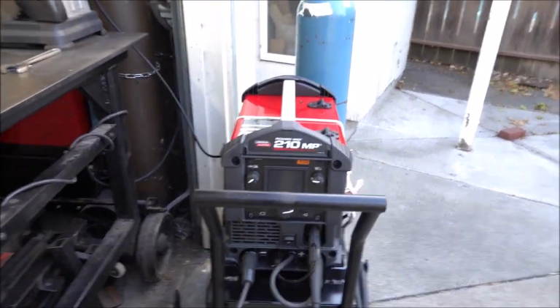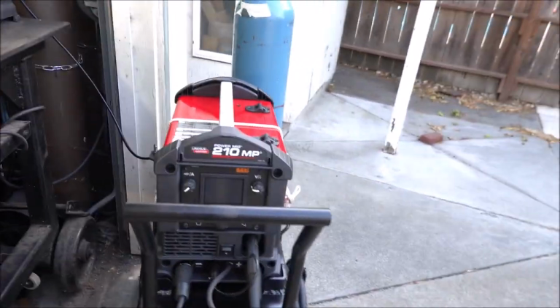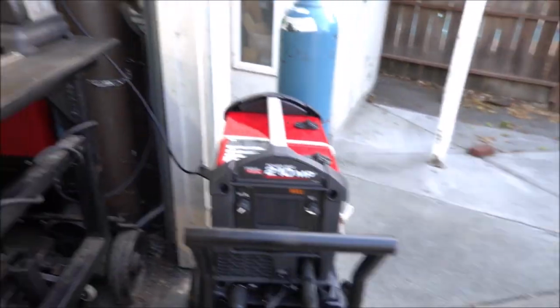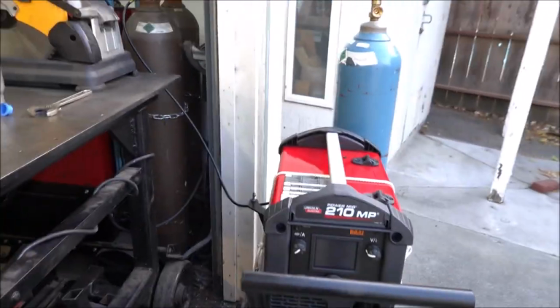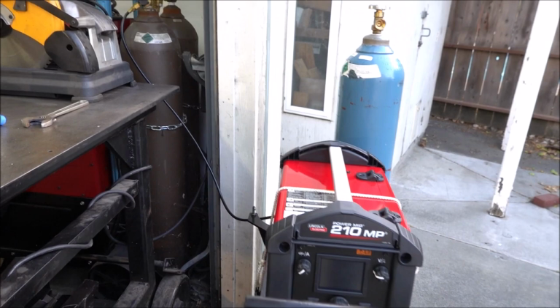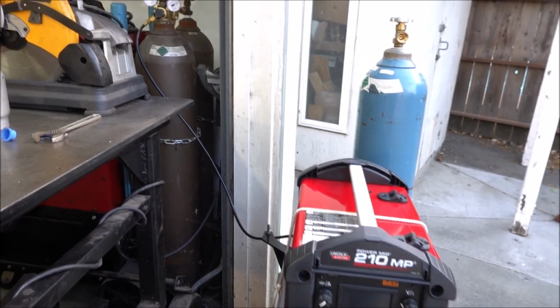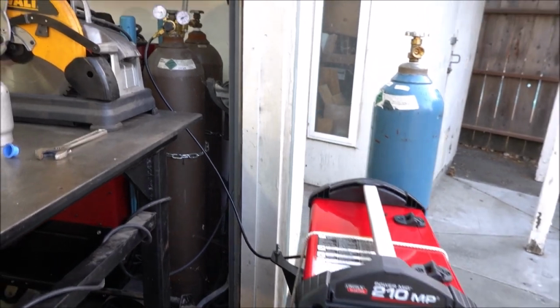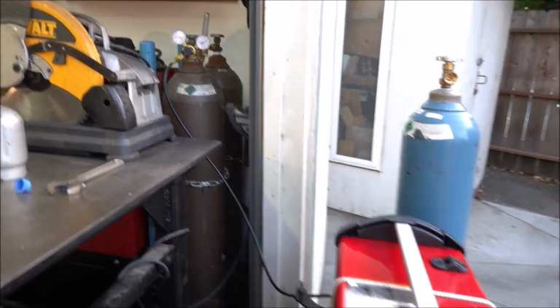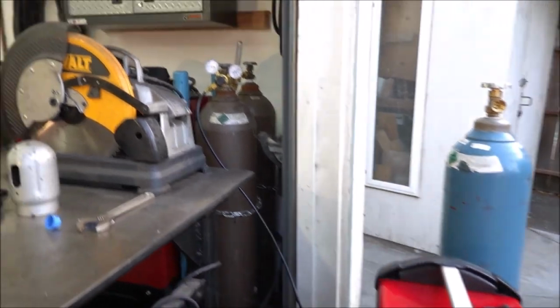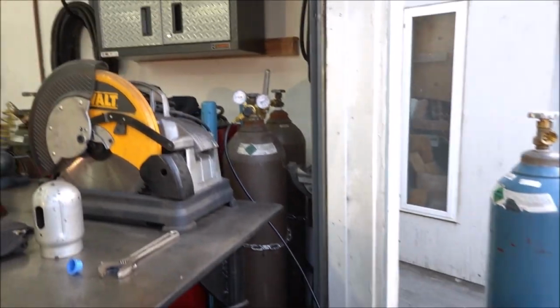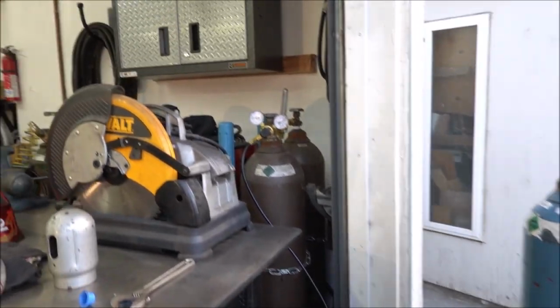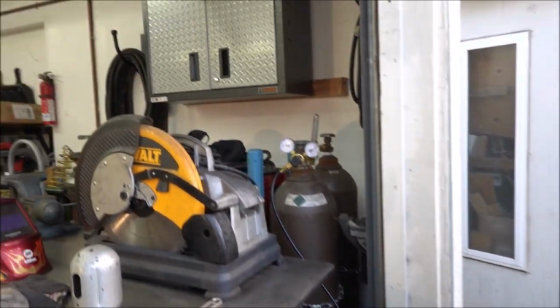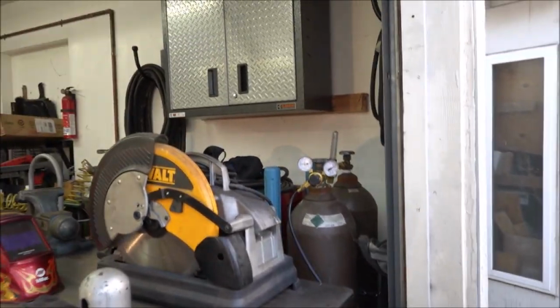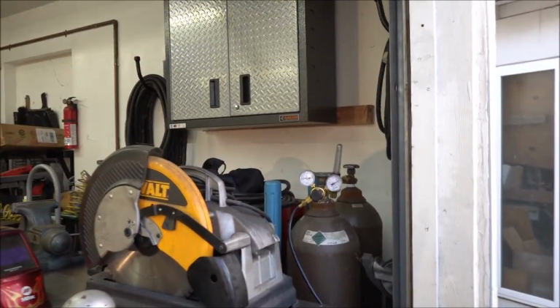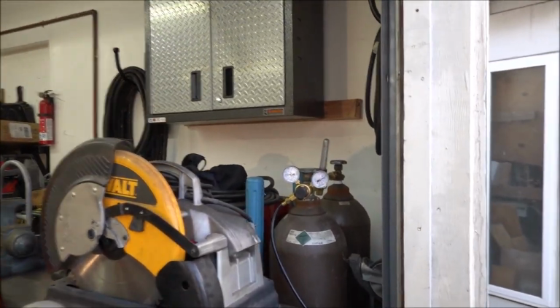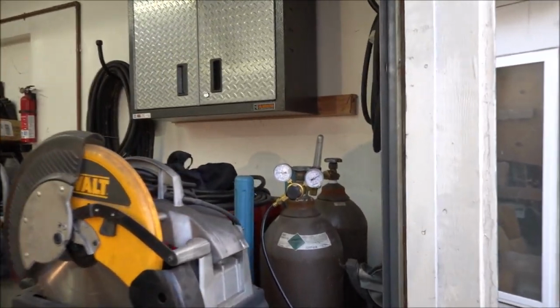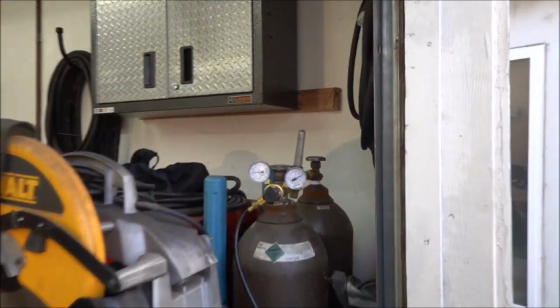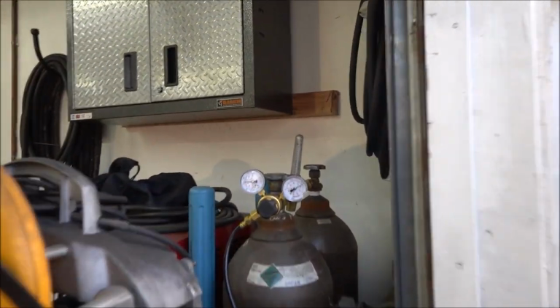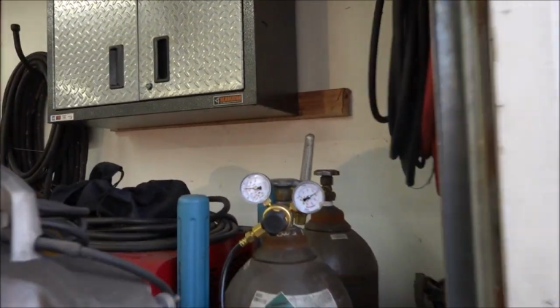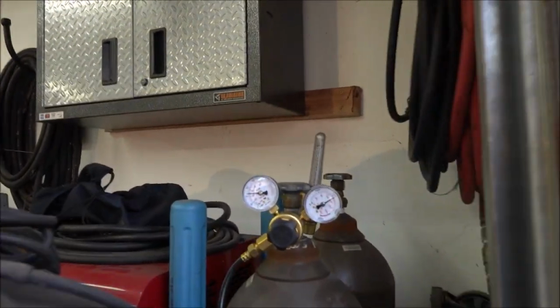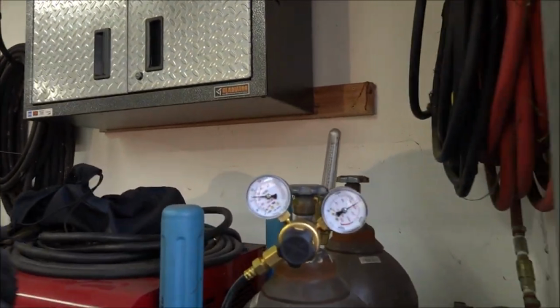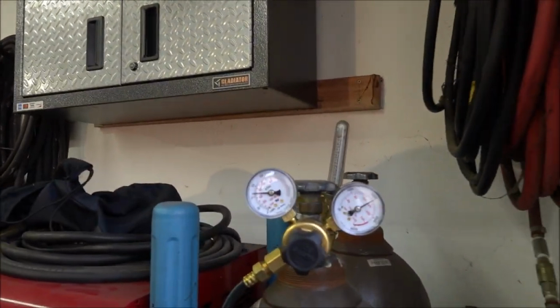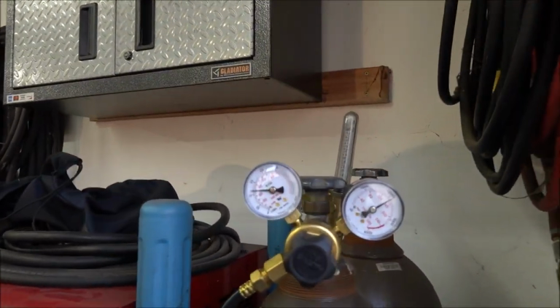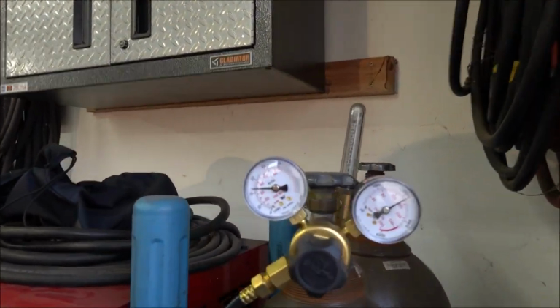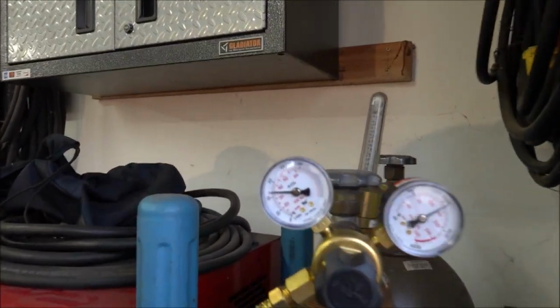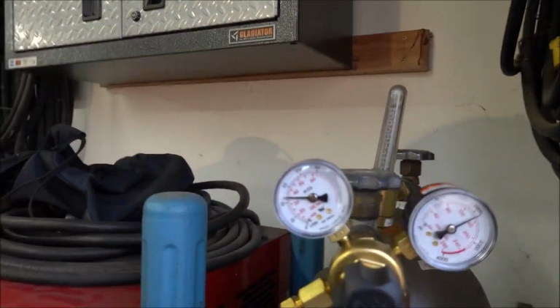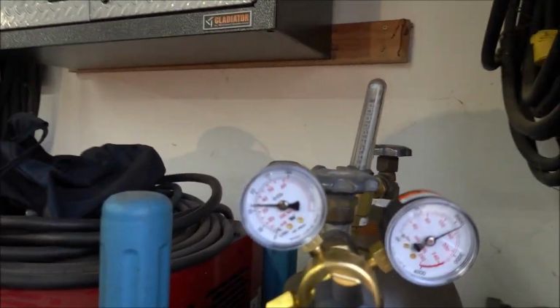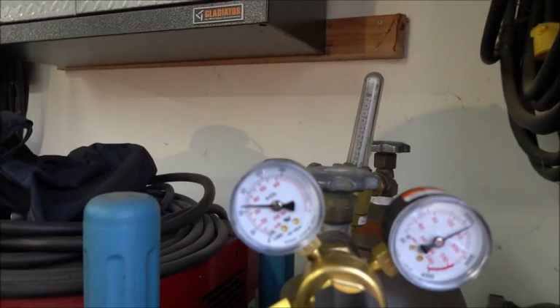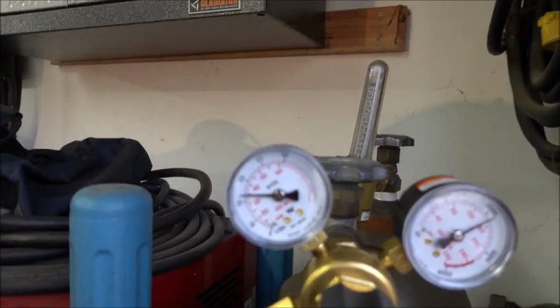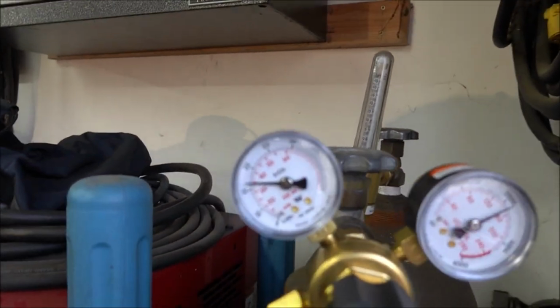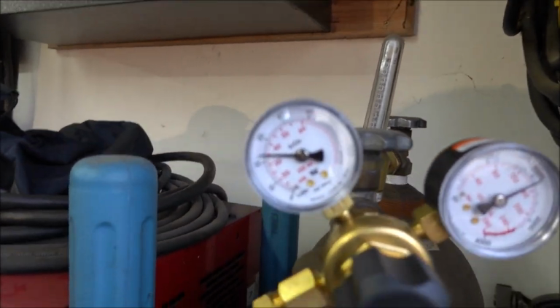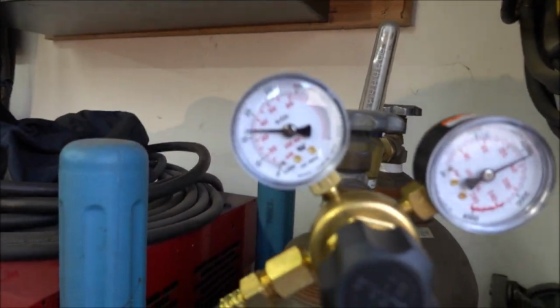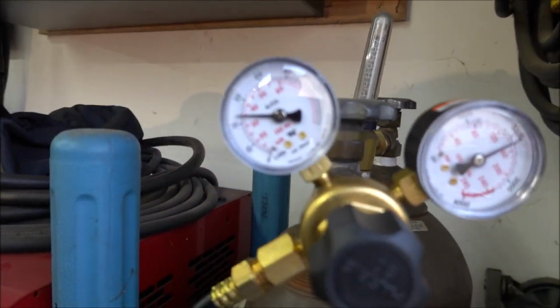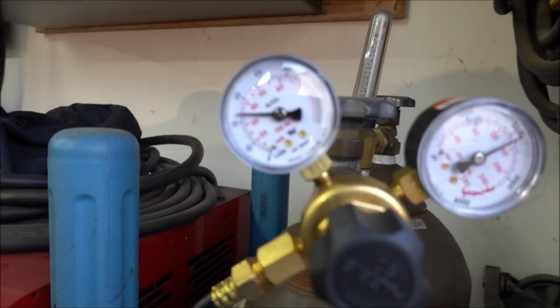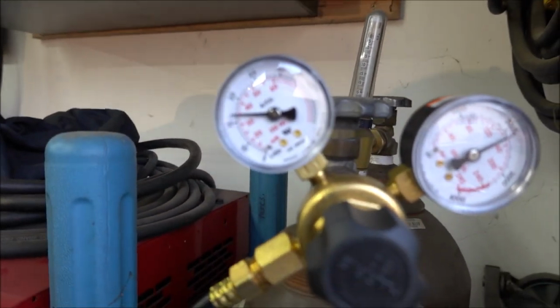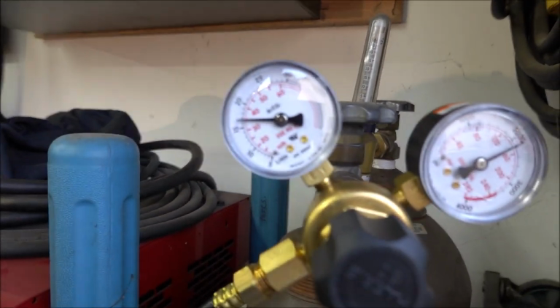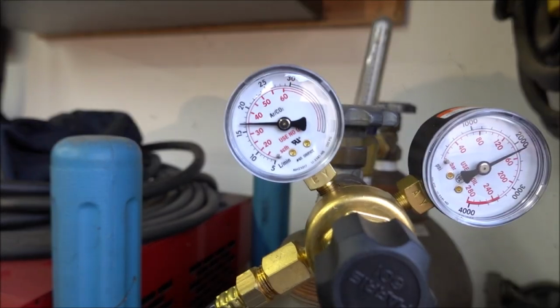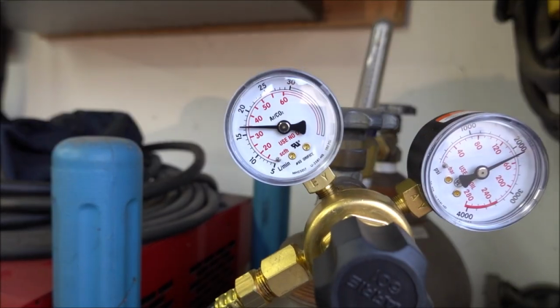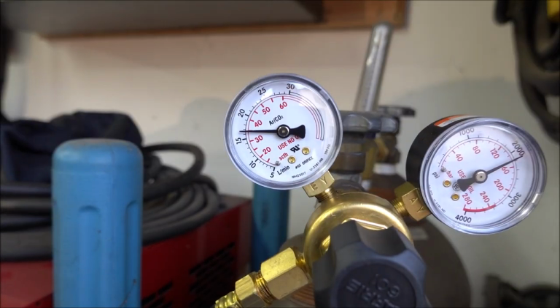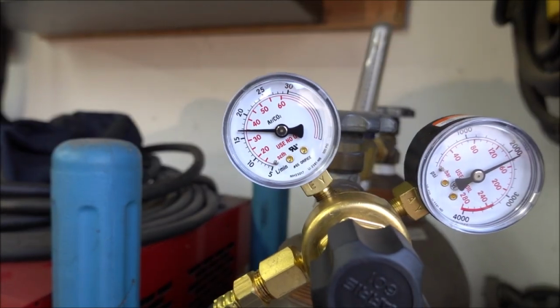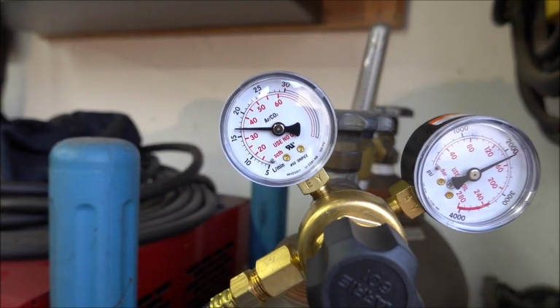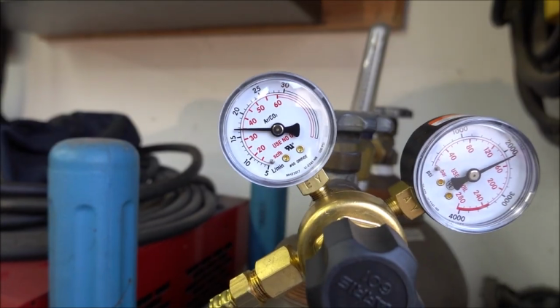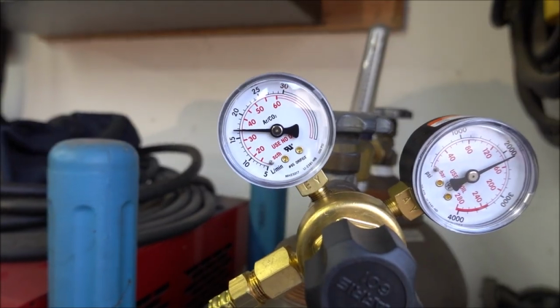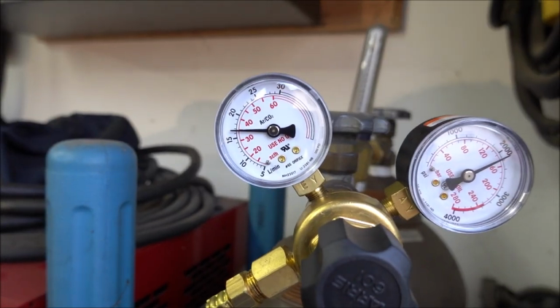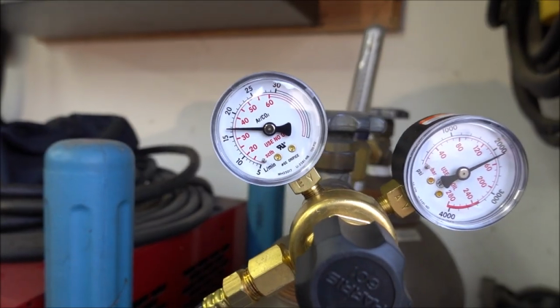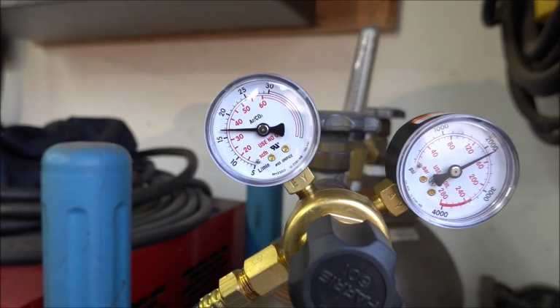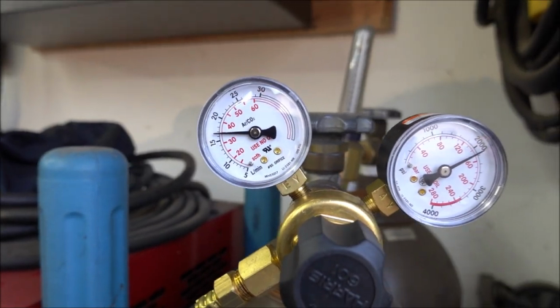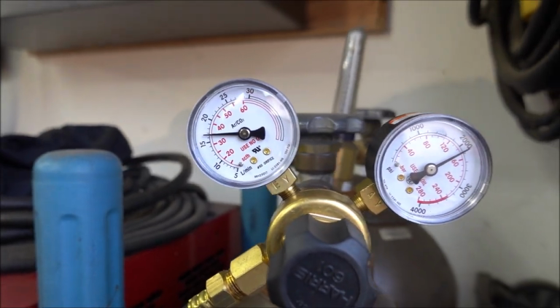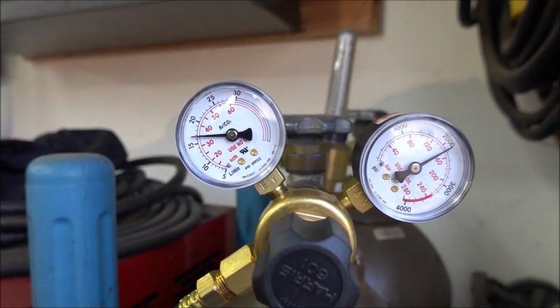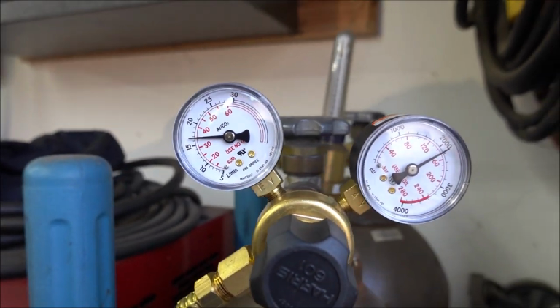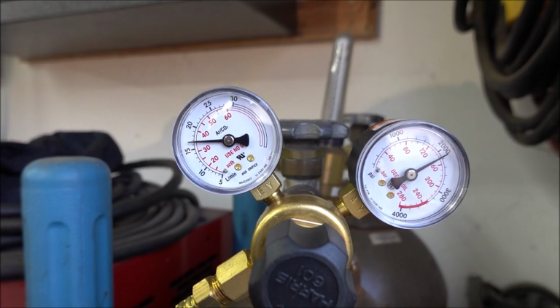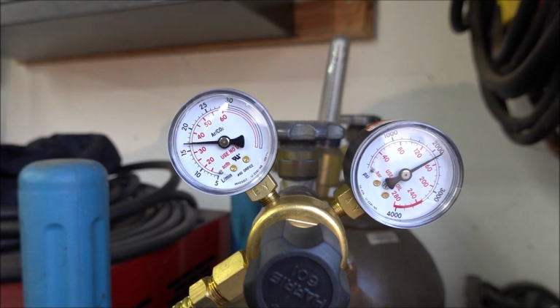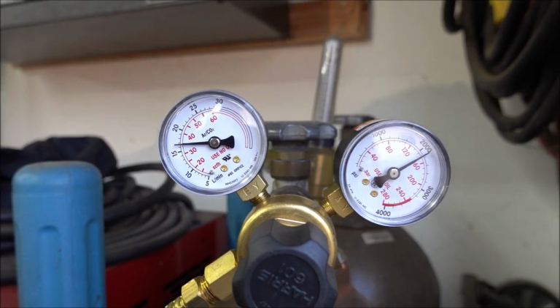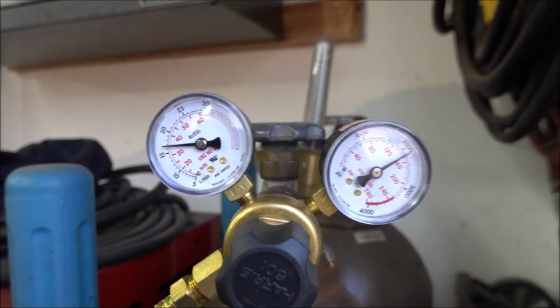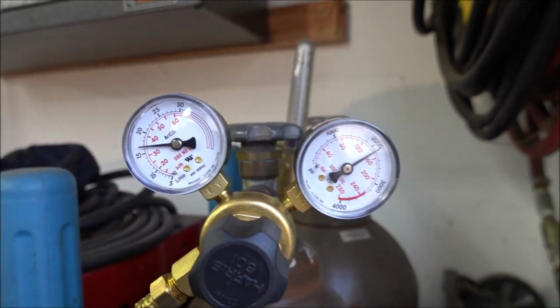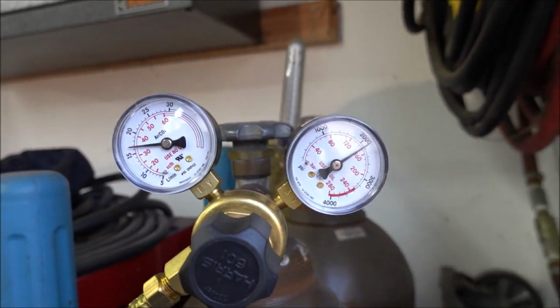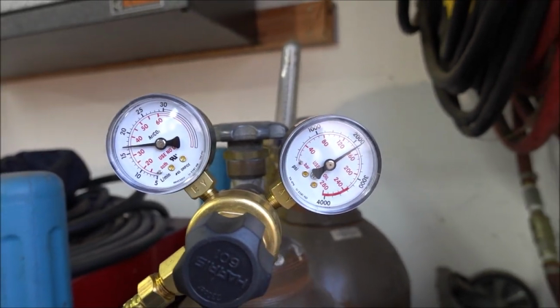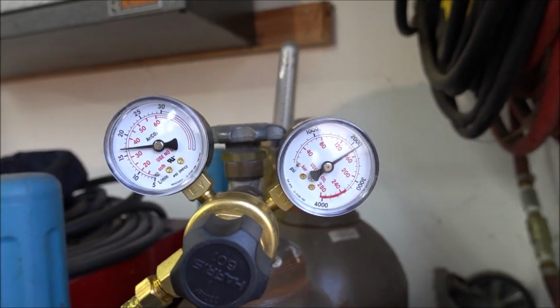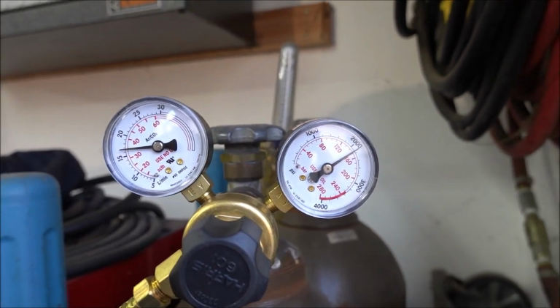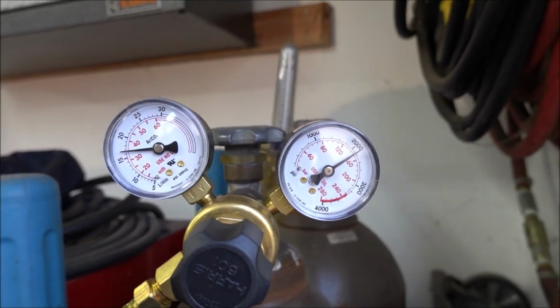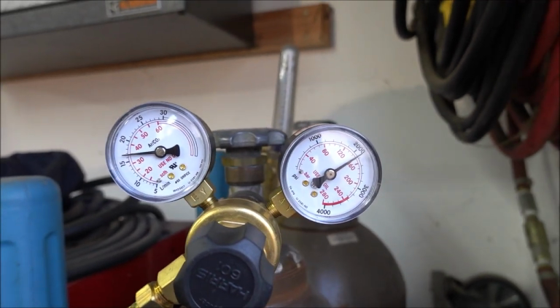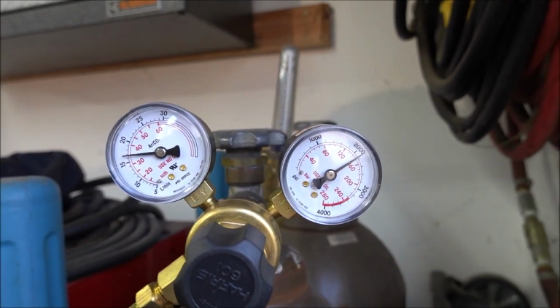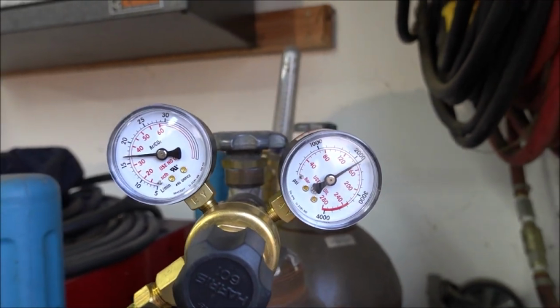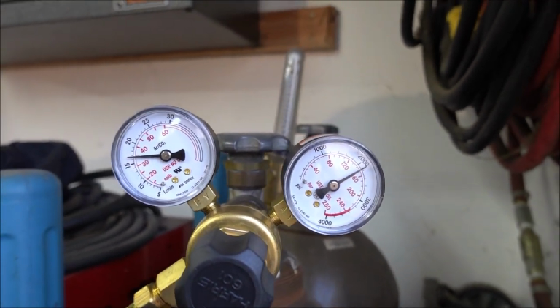I got this all hooked up. You're going to set this at about 35 instead of maybe 20 on what you'd normally use for a MIG.